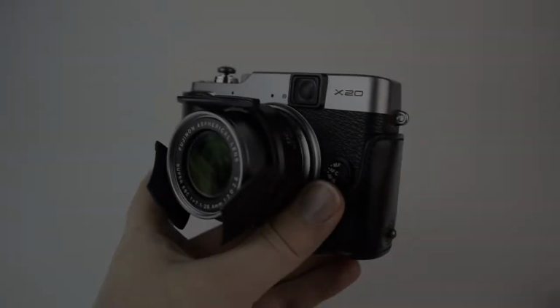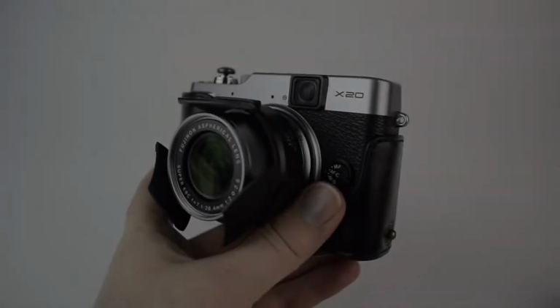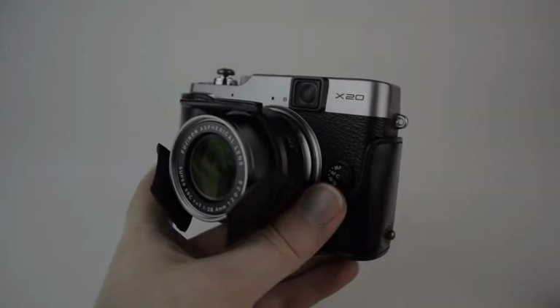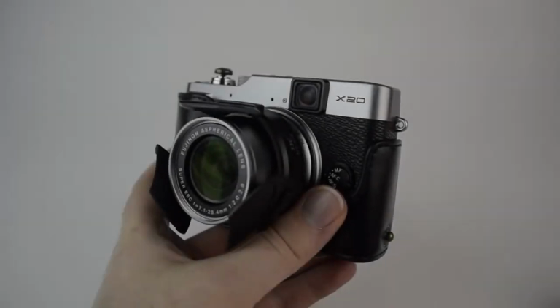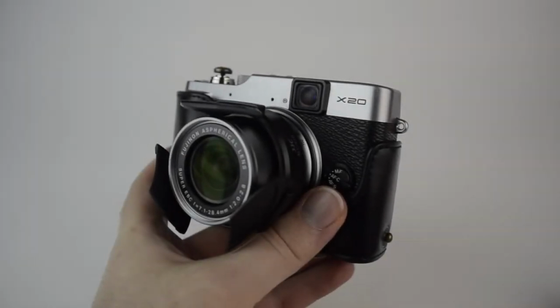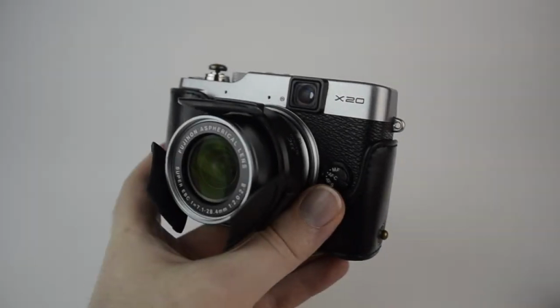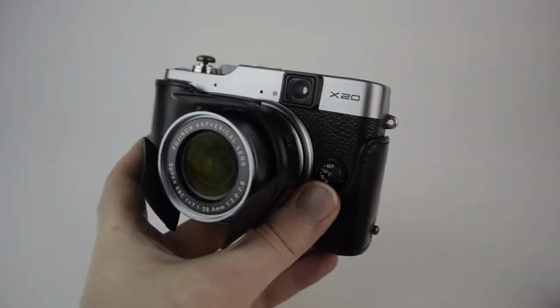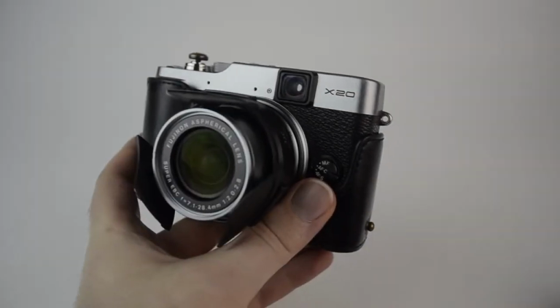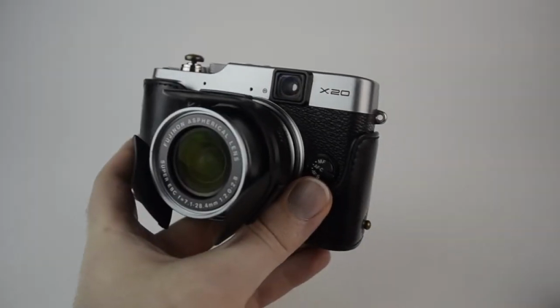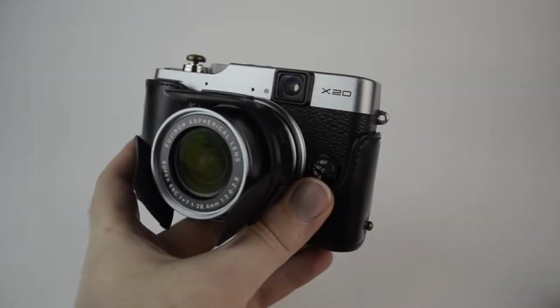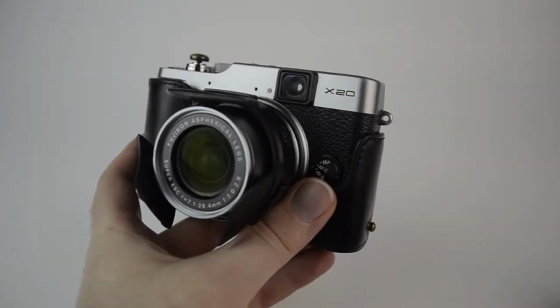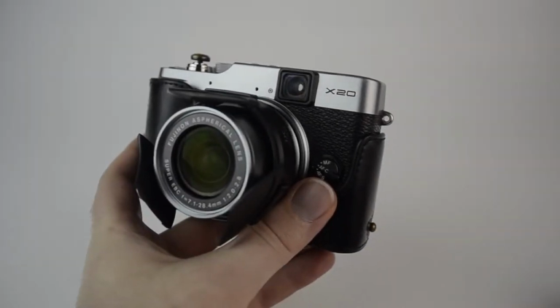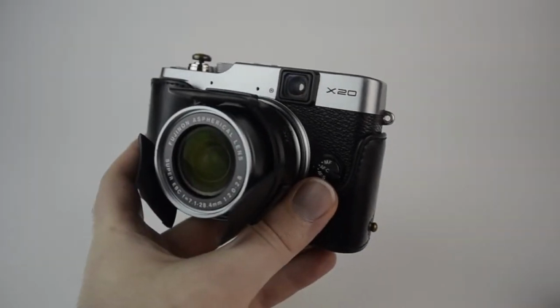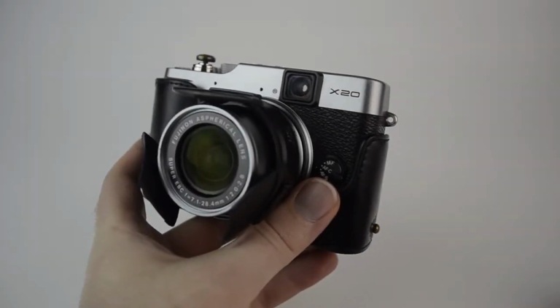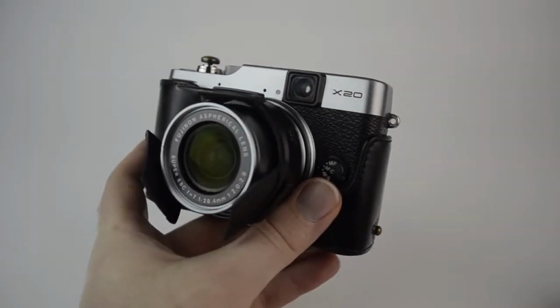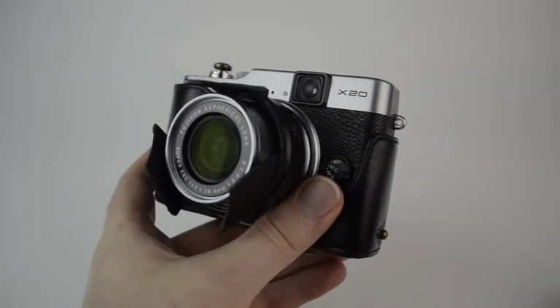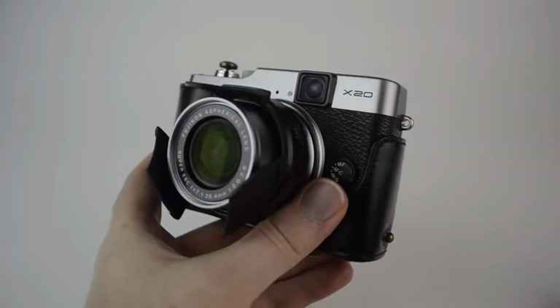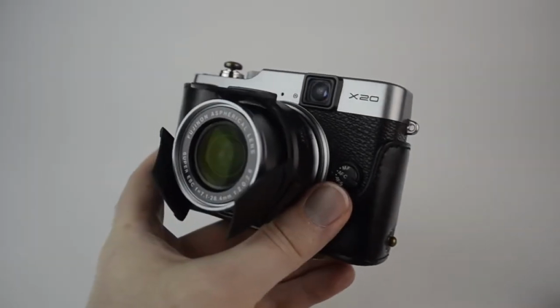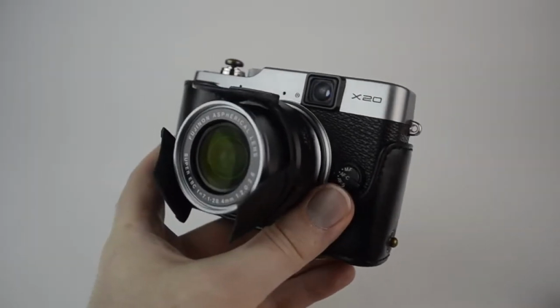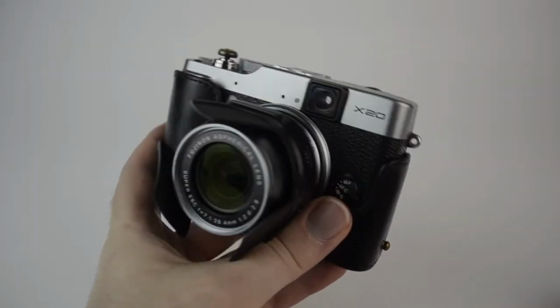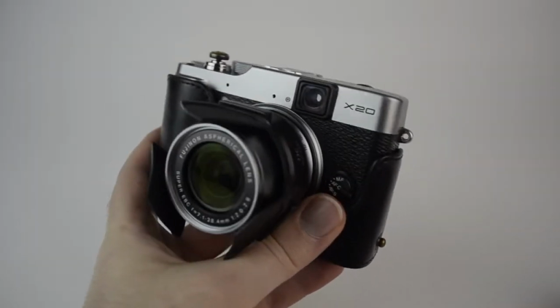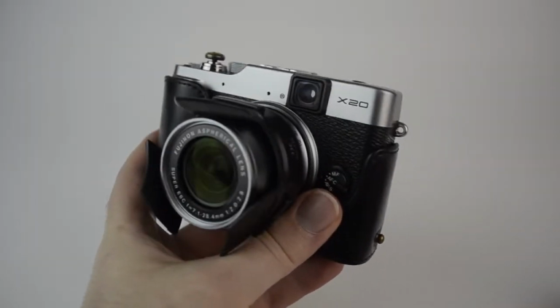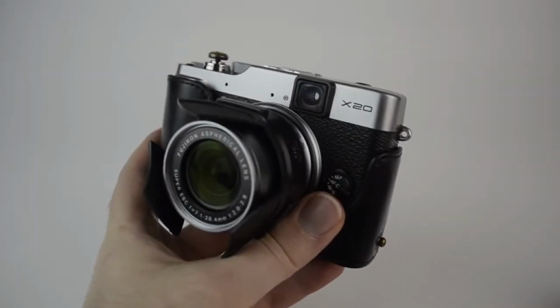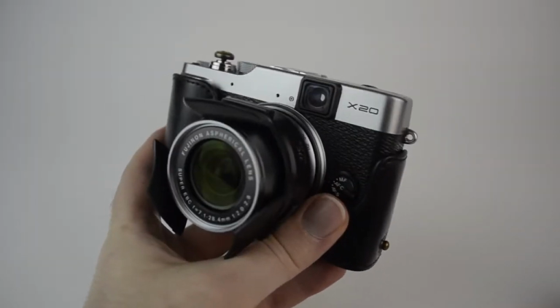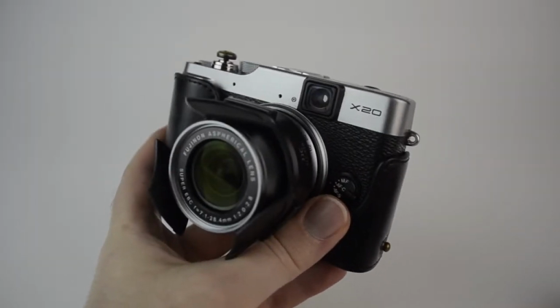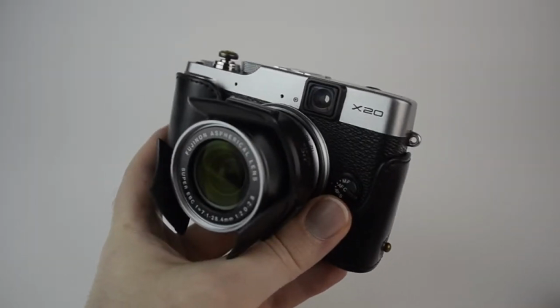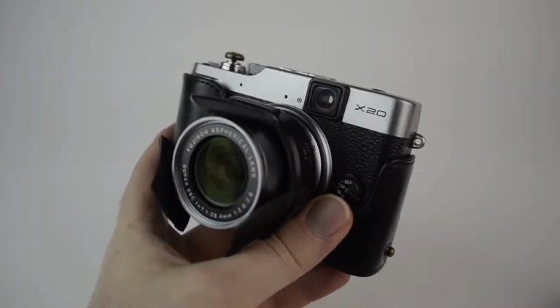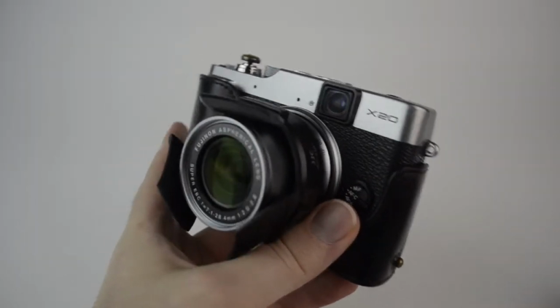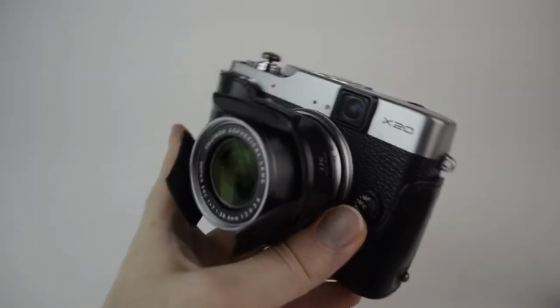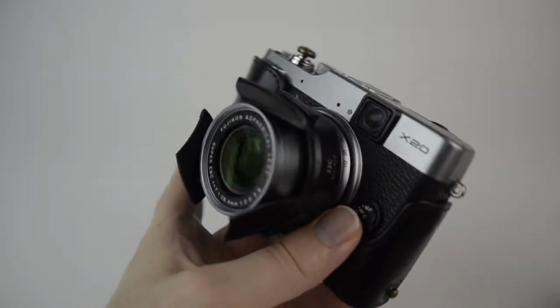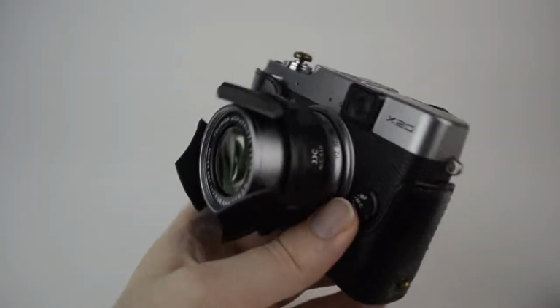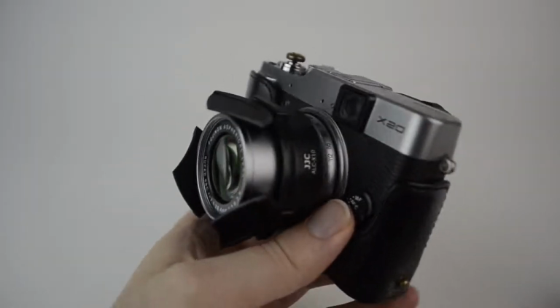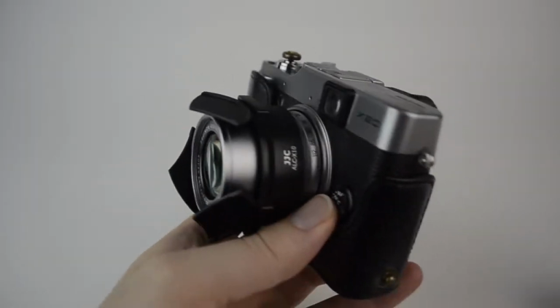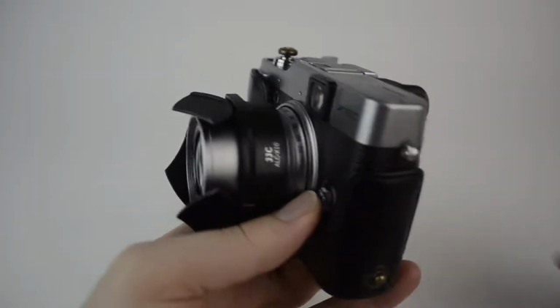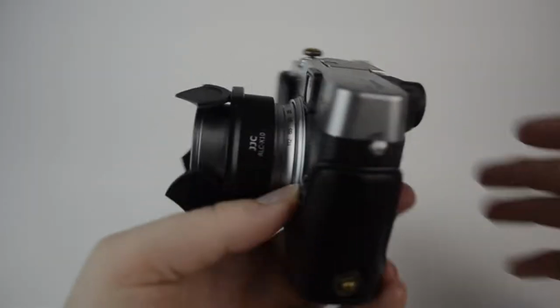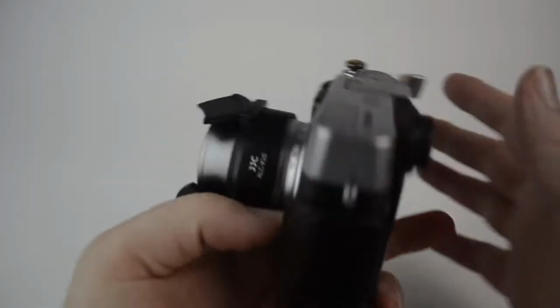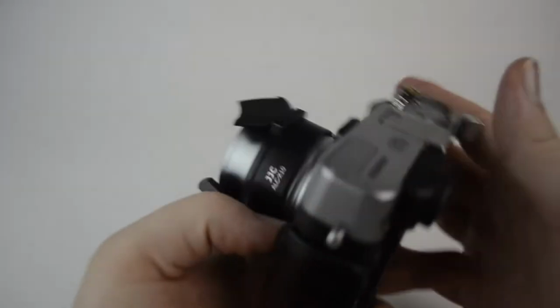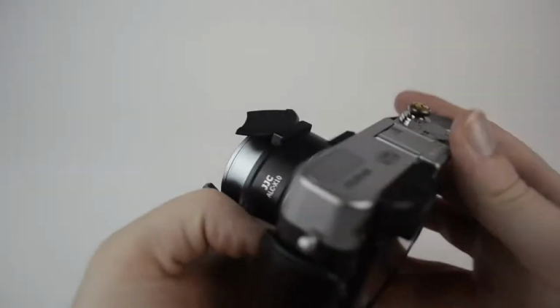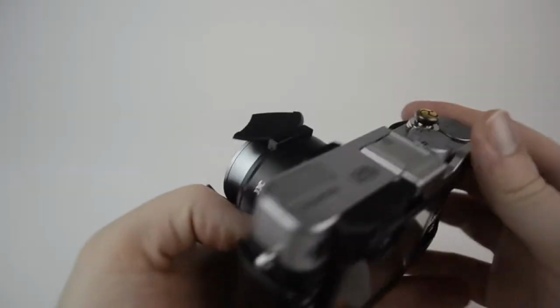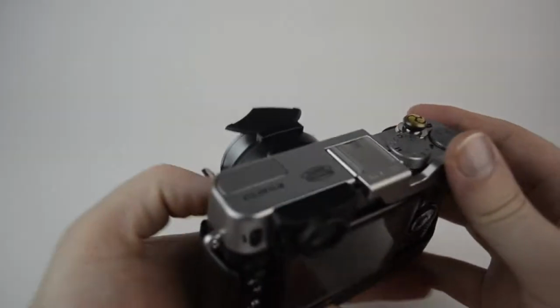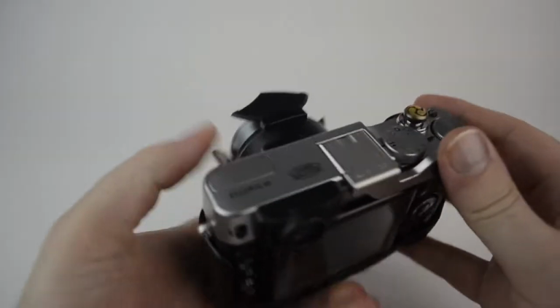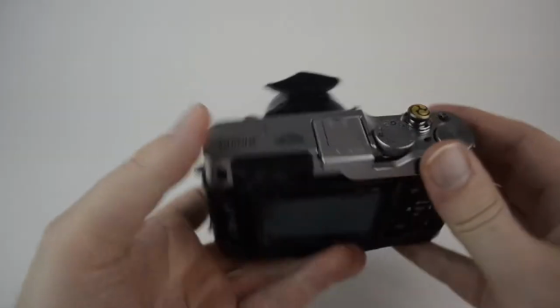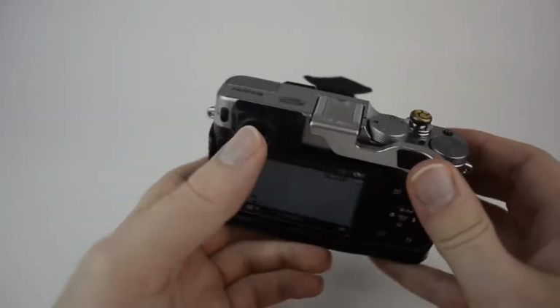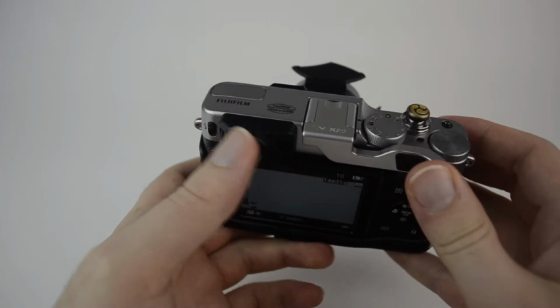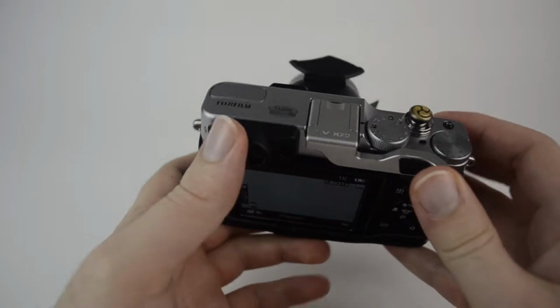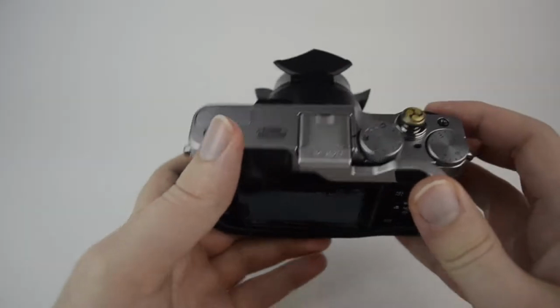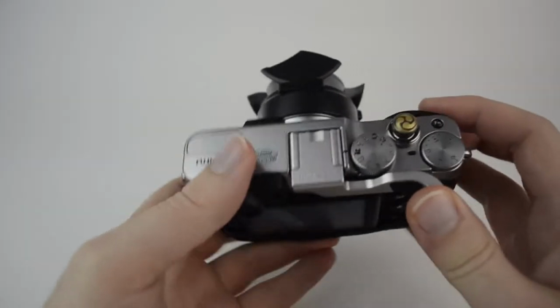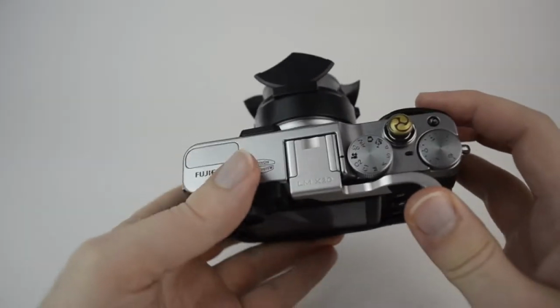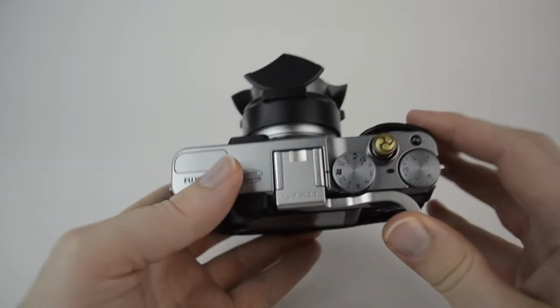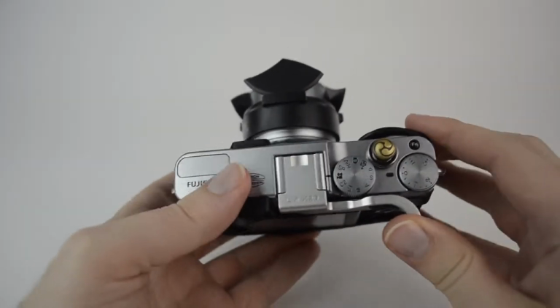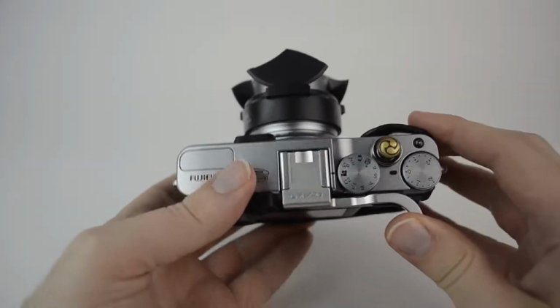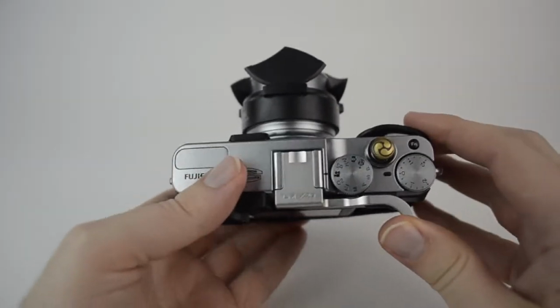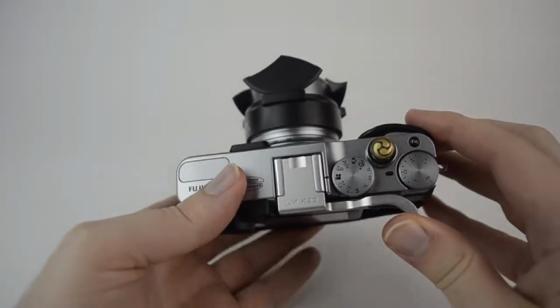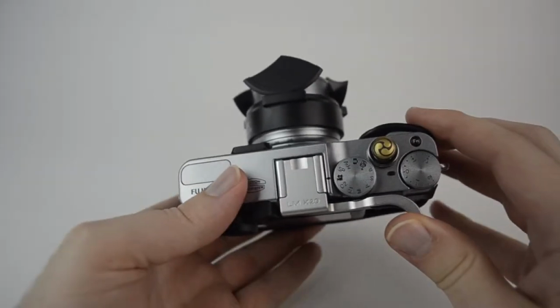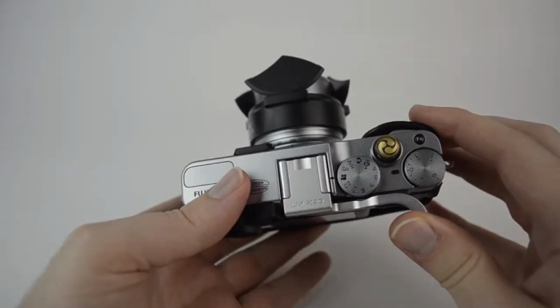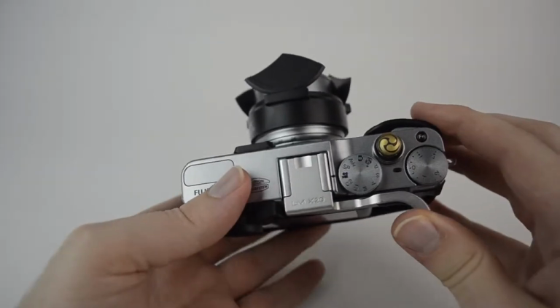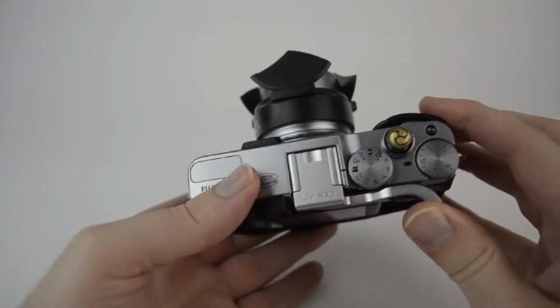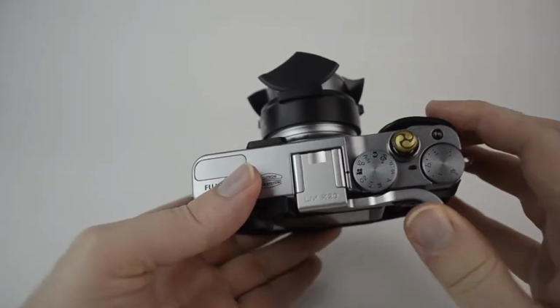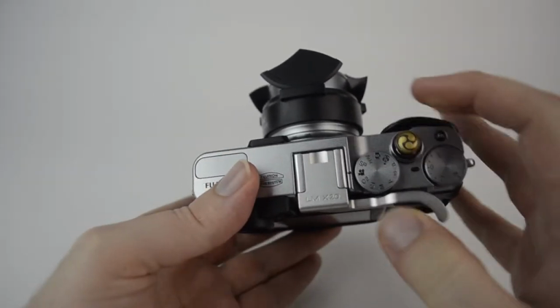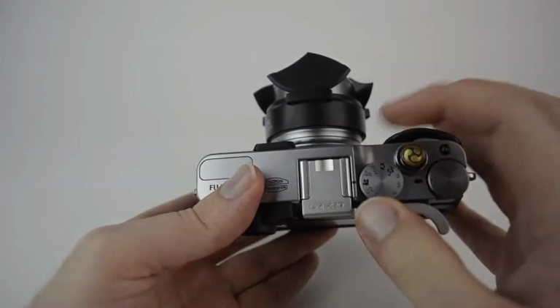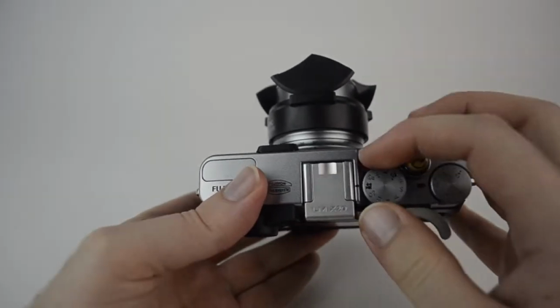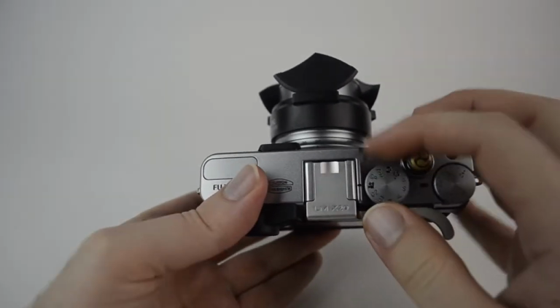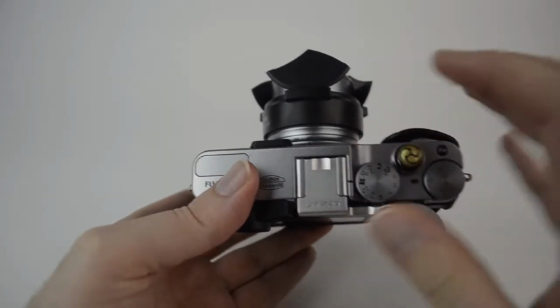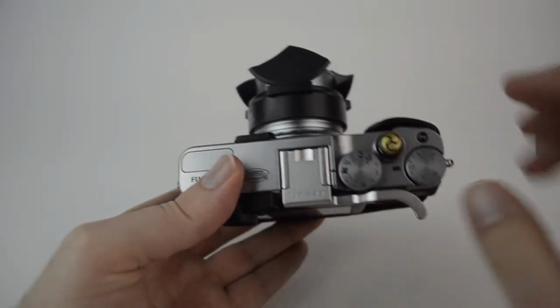Hey, John here, and this is the Fuji X20. In this video, I'm going to go ahead and show you the movie mode and what you can do with it.